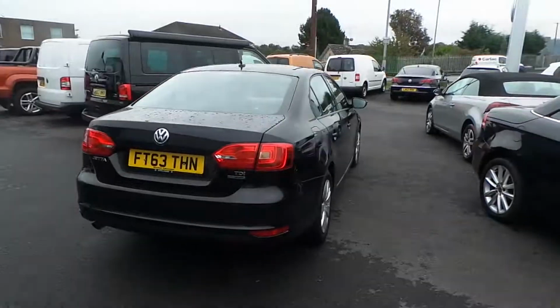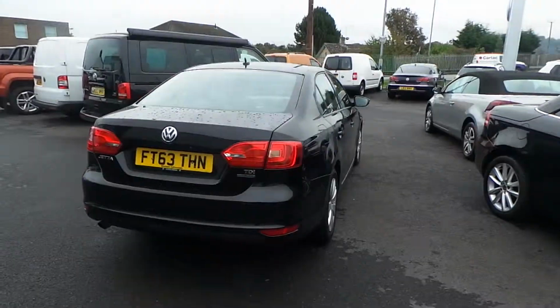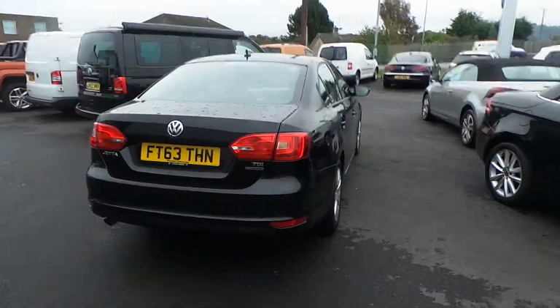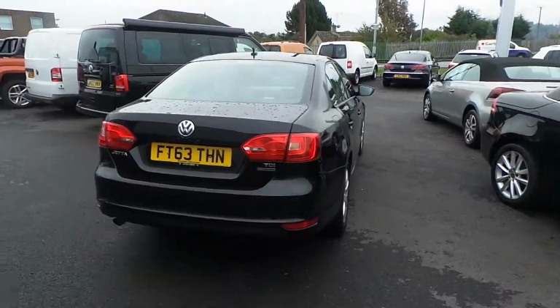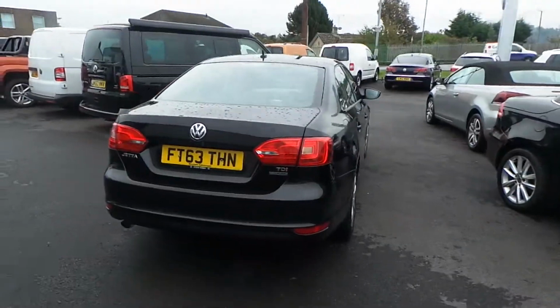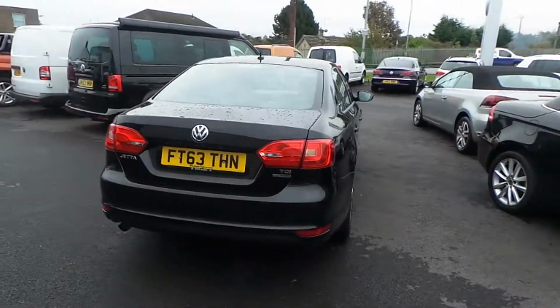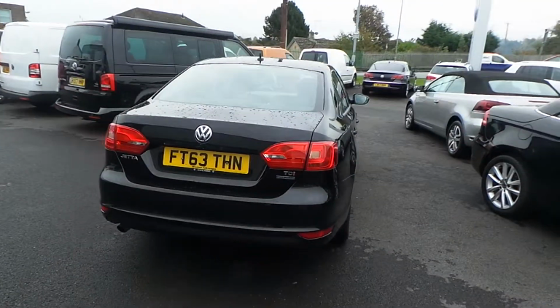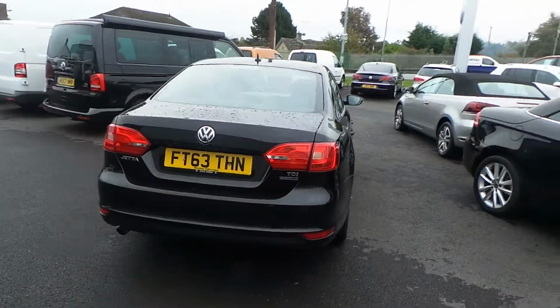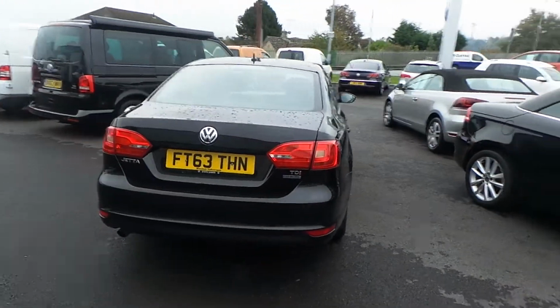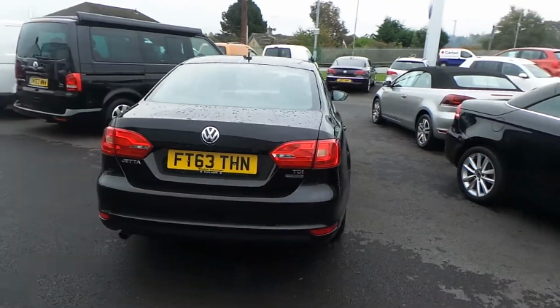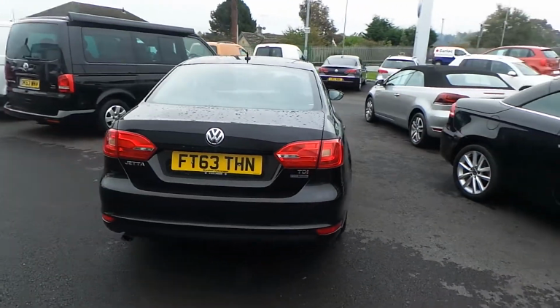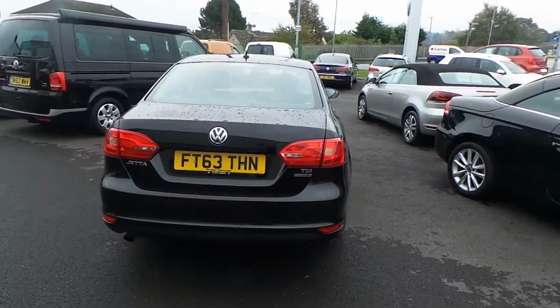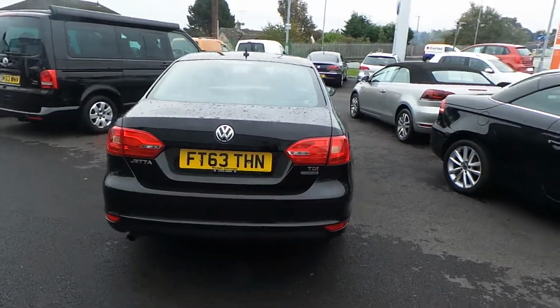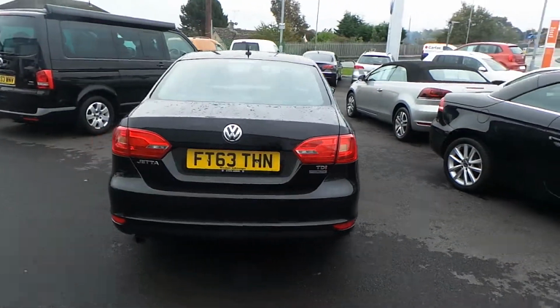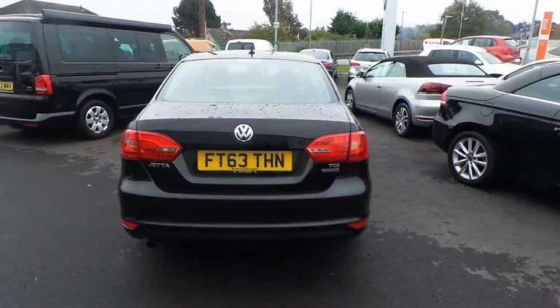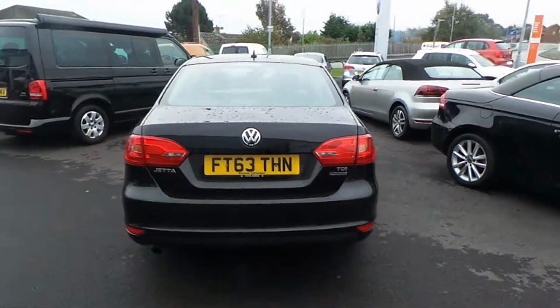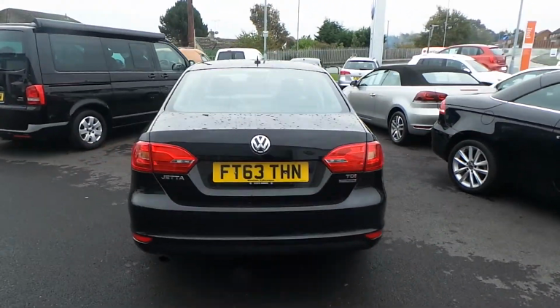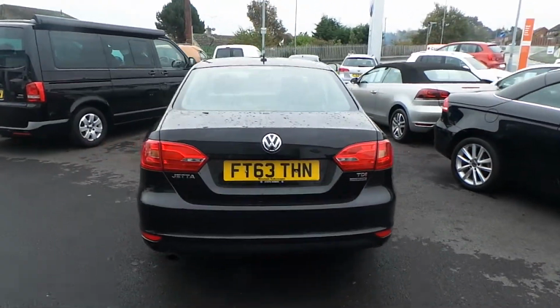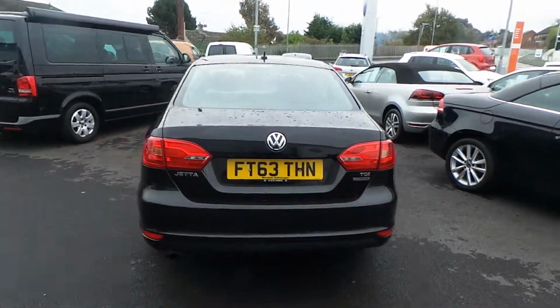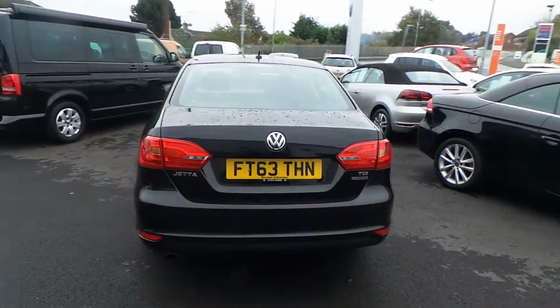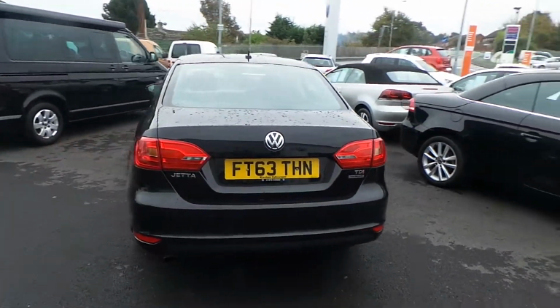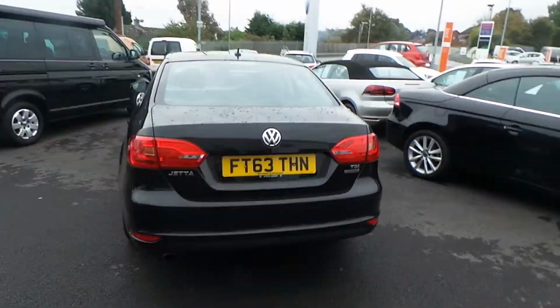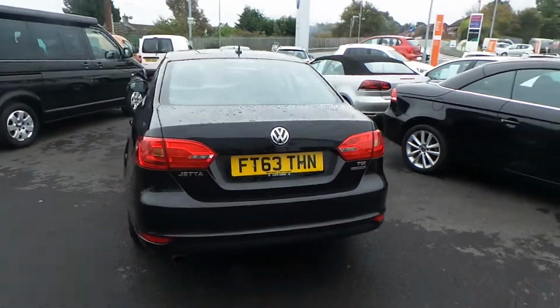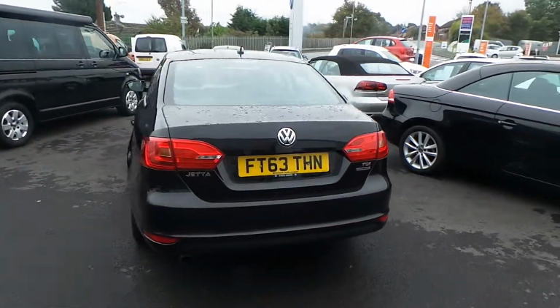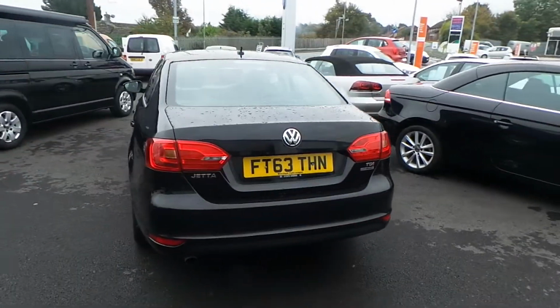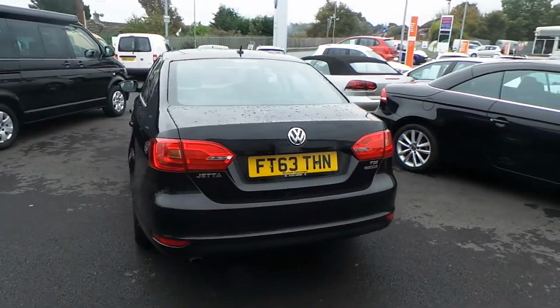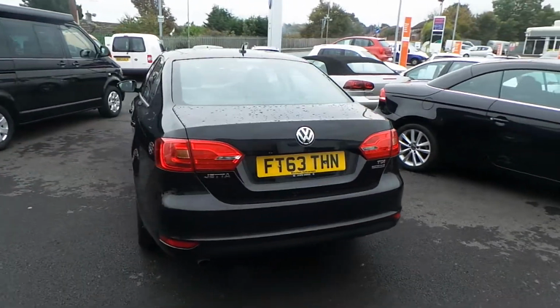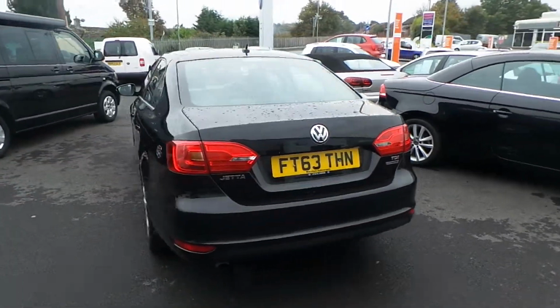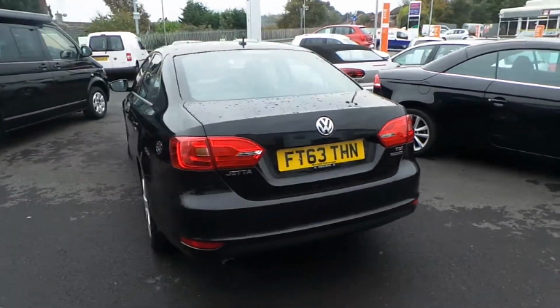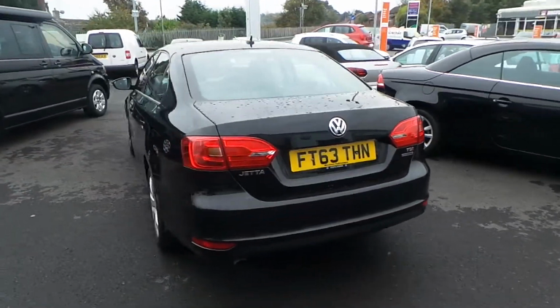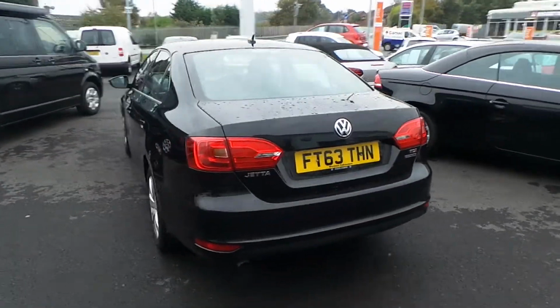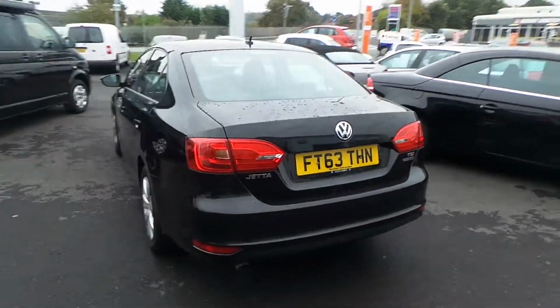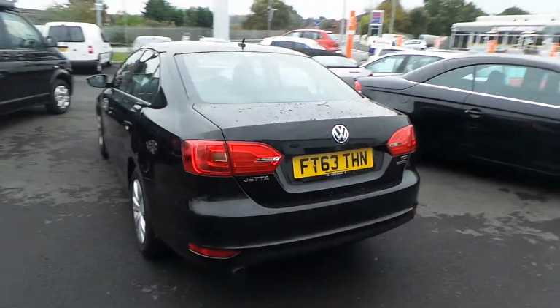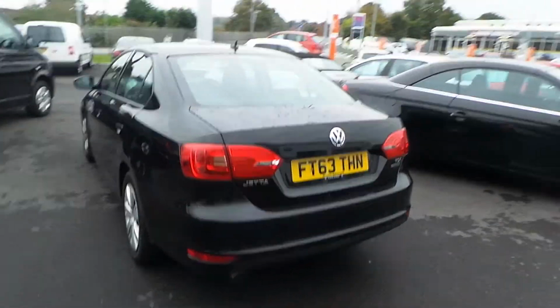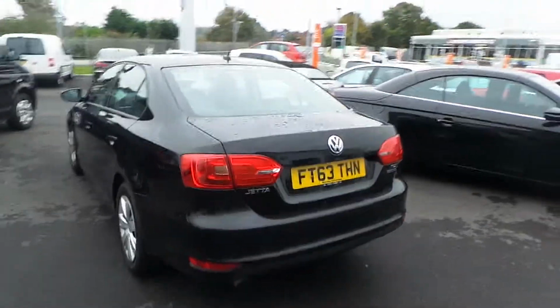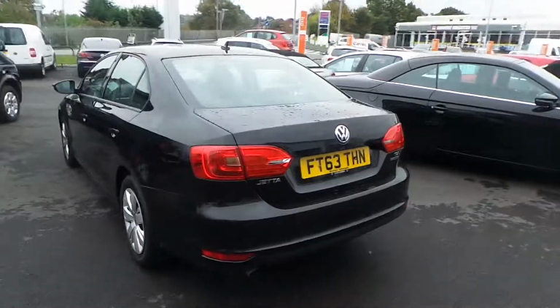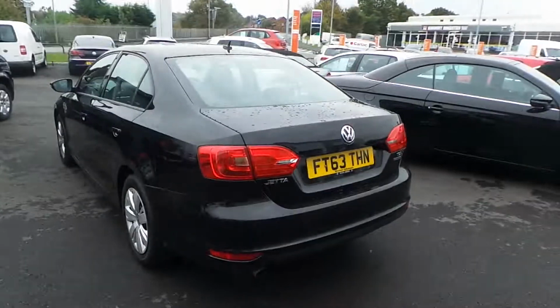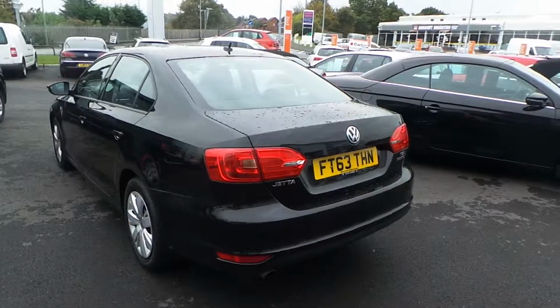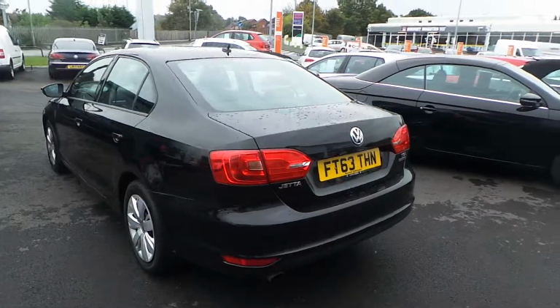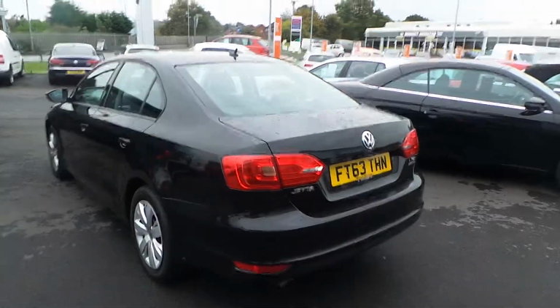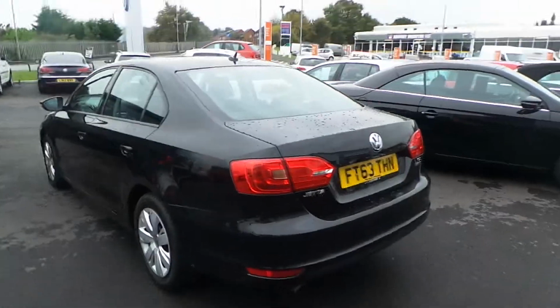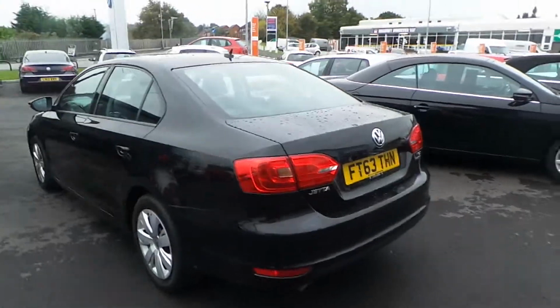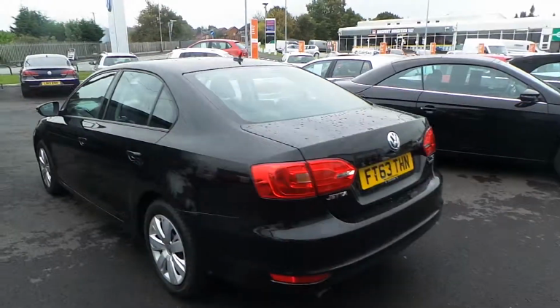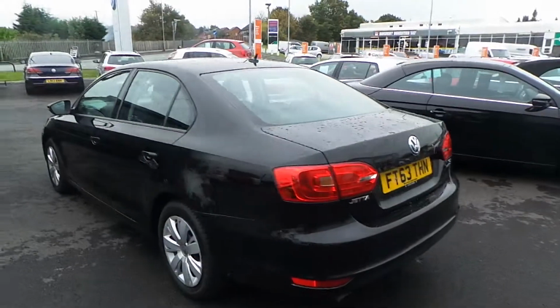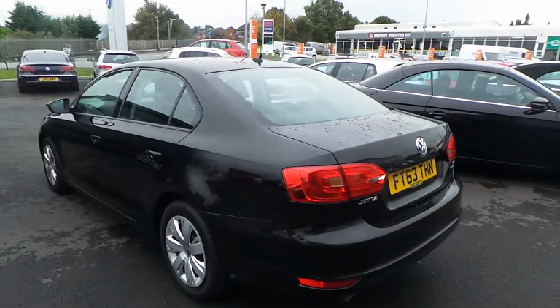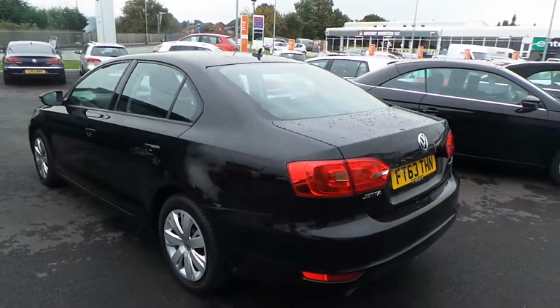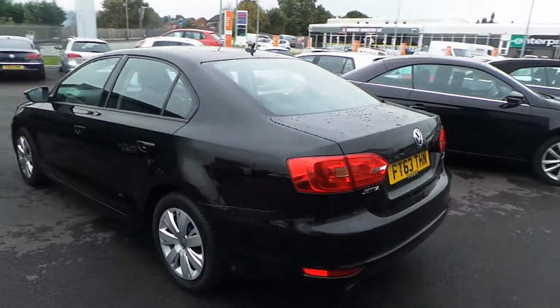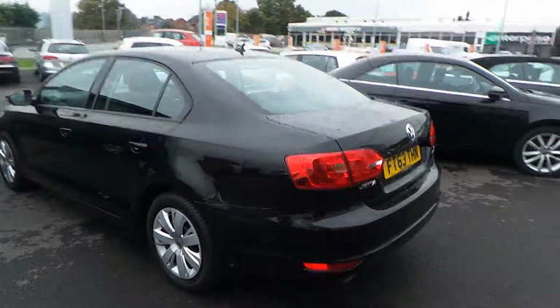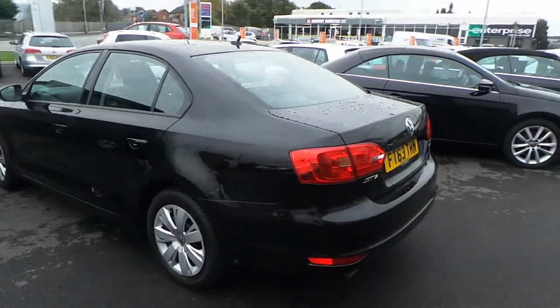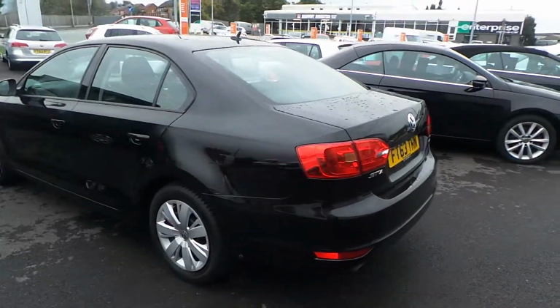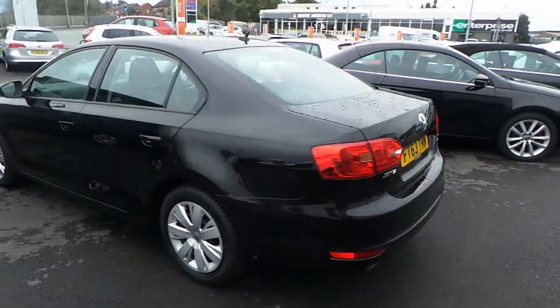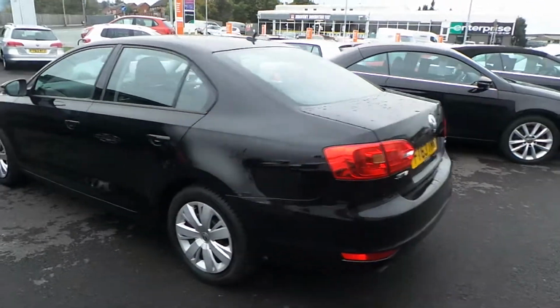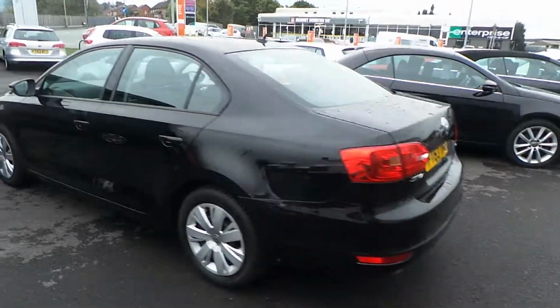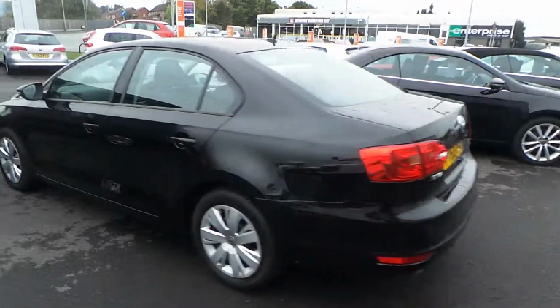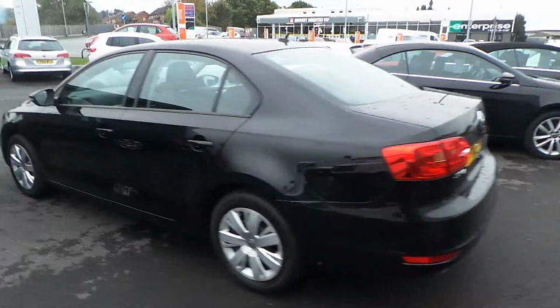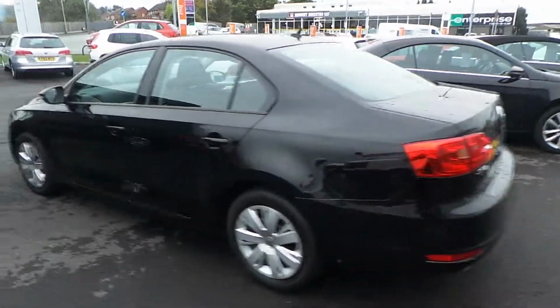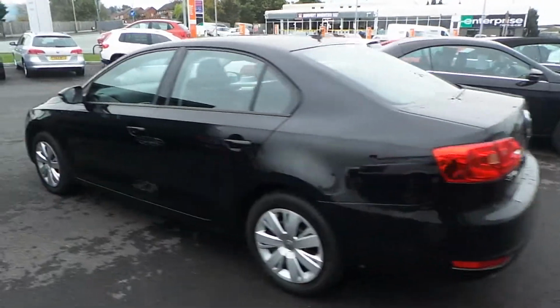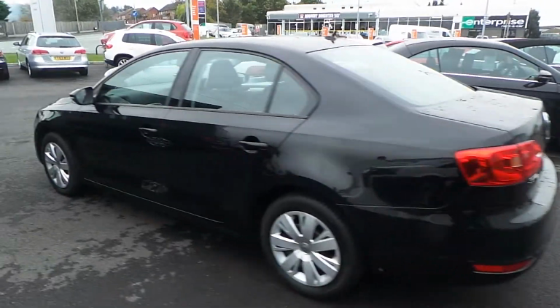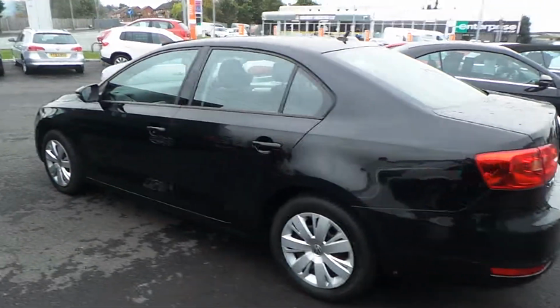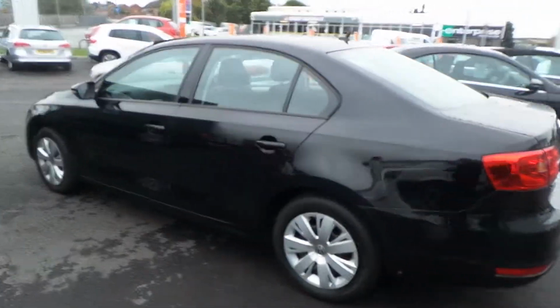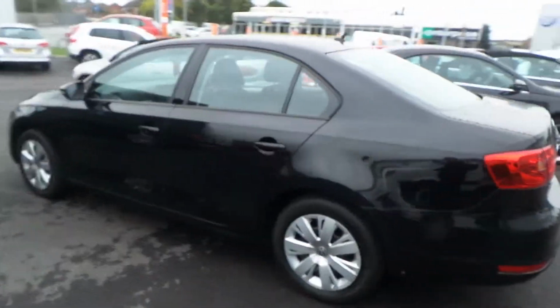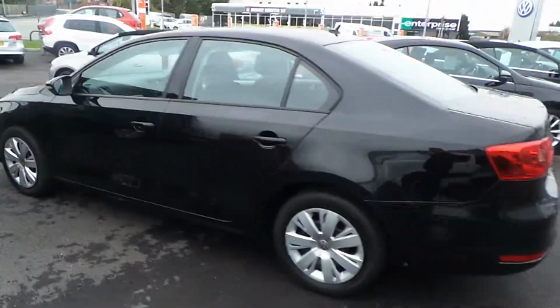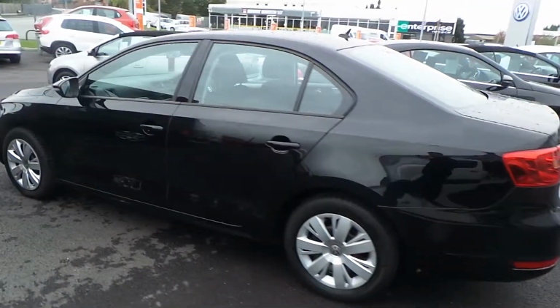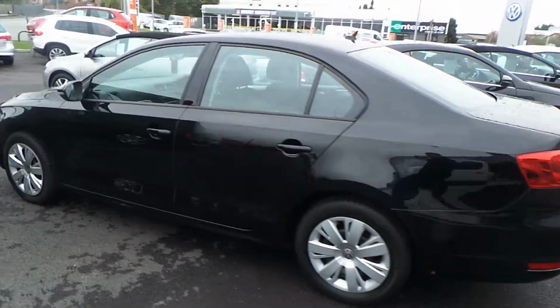It's very economical to run, and it's a low road tax band as well. The car comes fully serviced and ready to go.